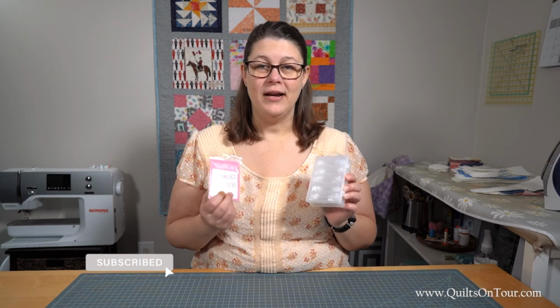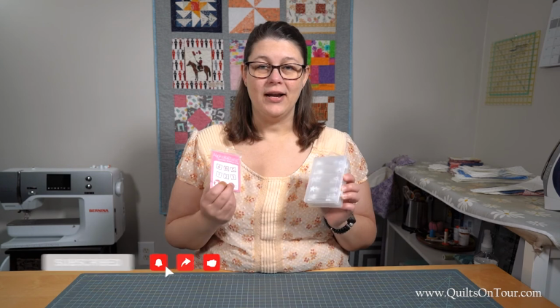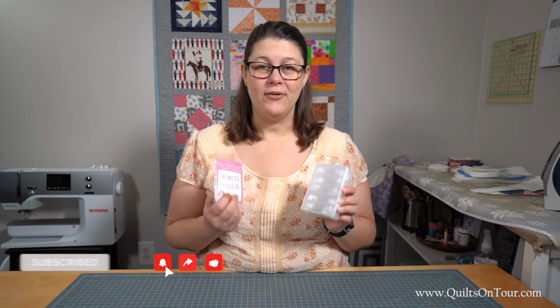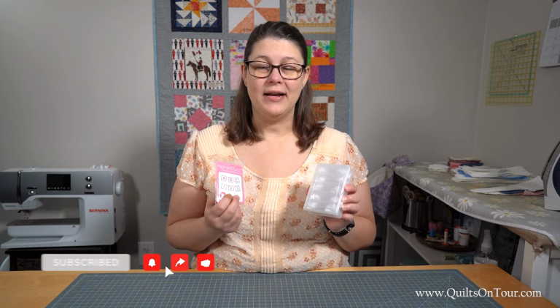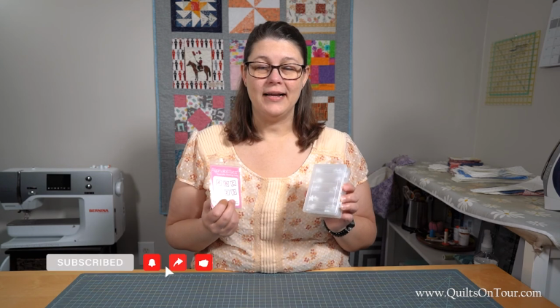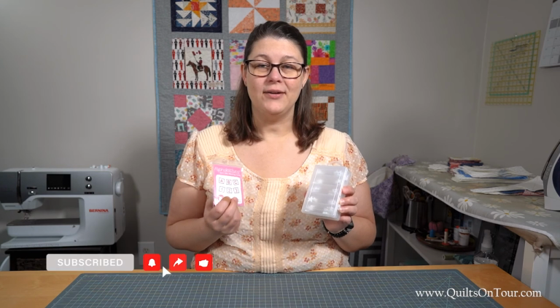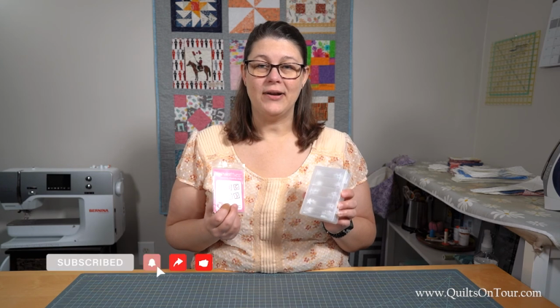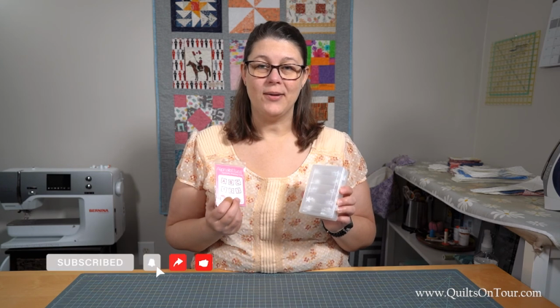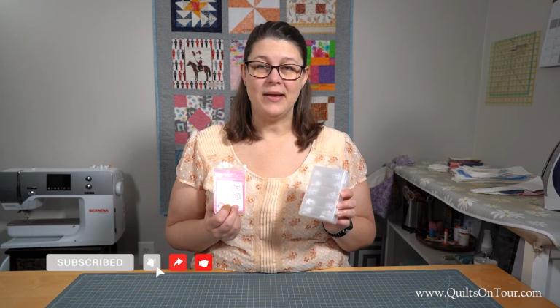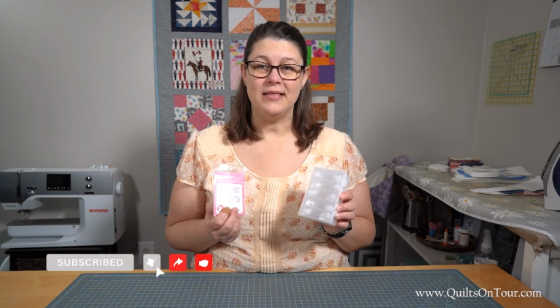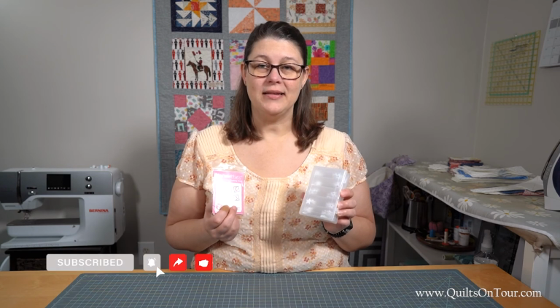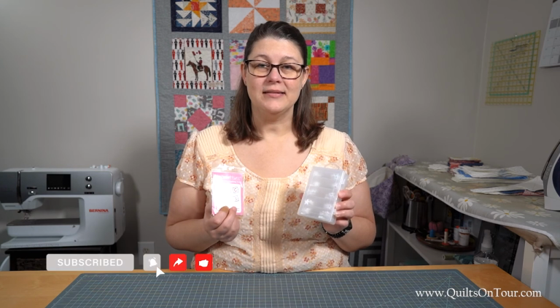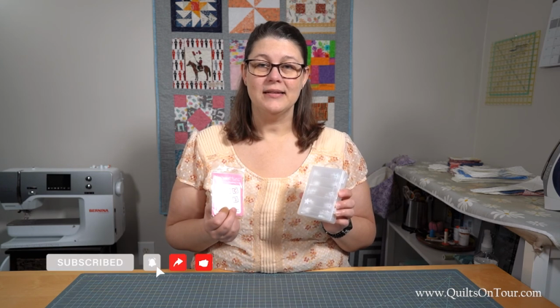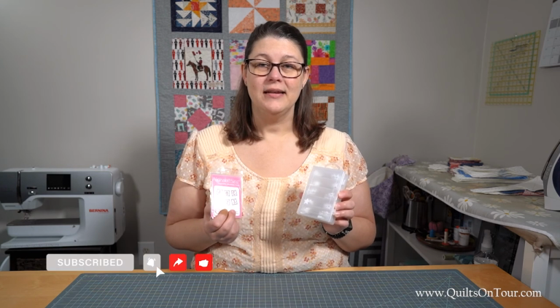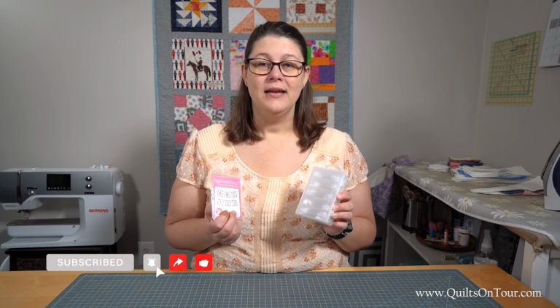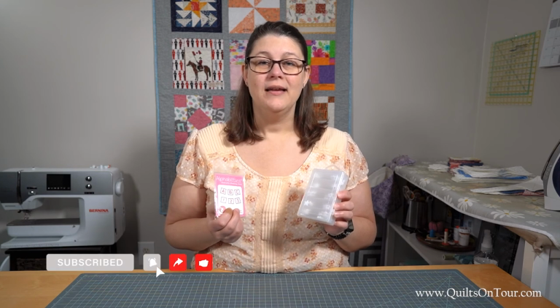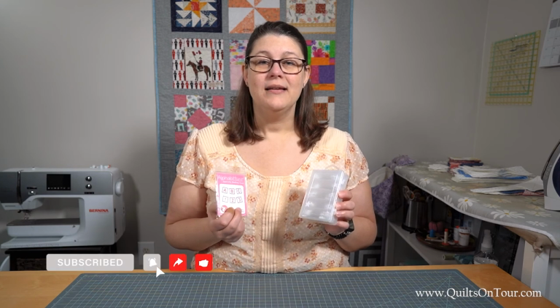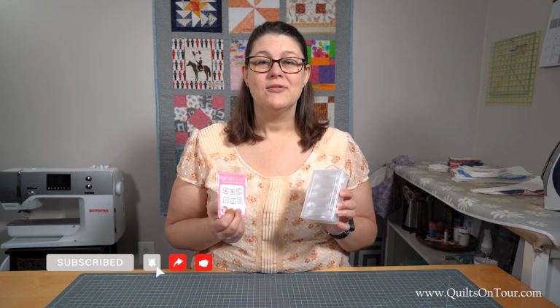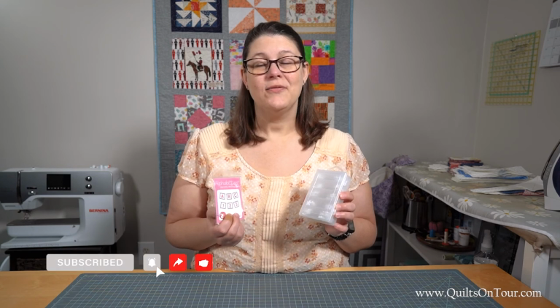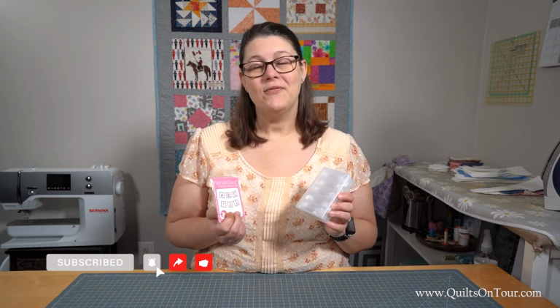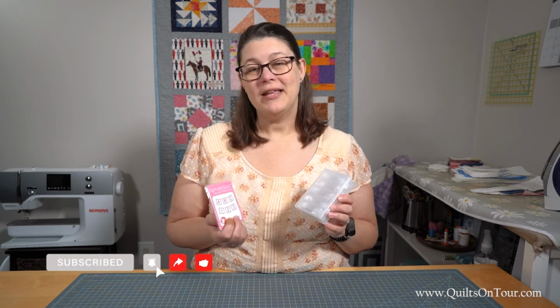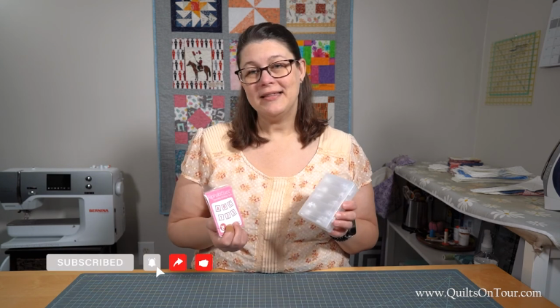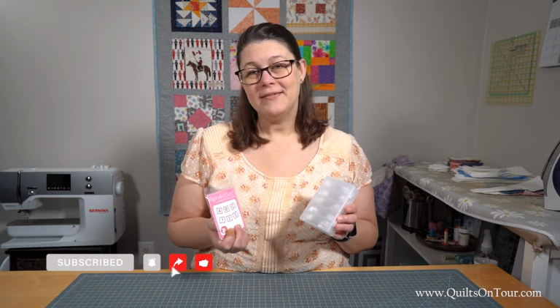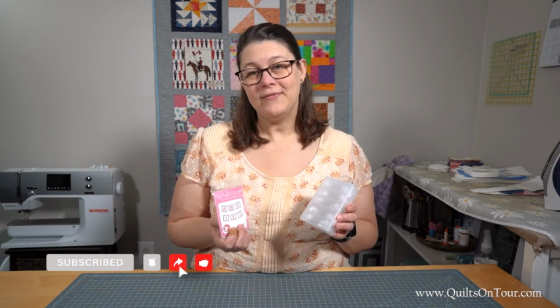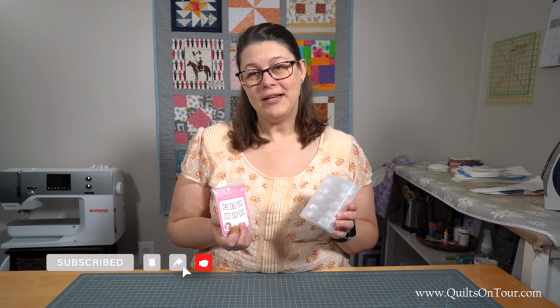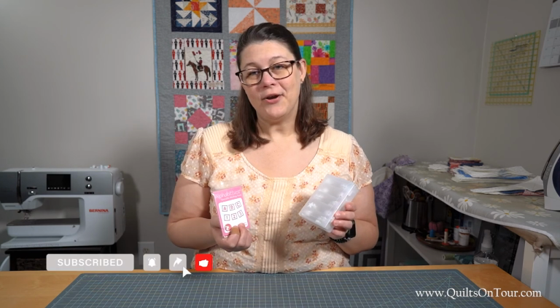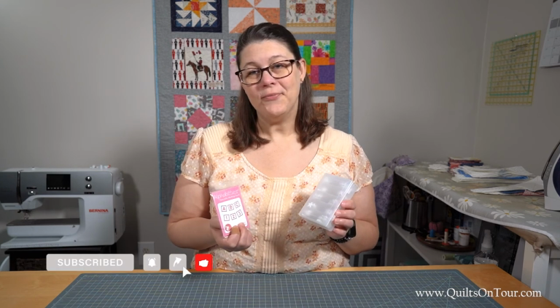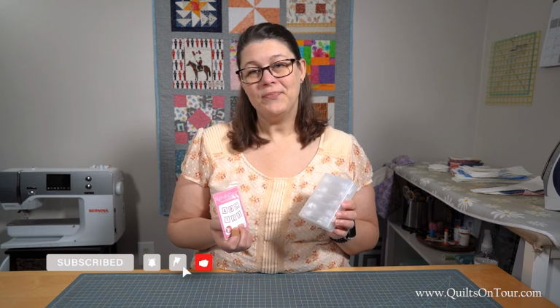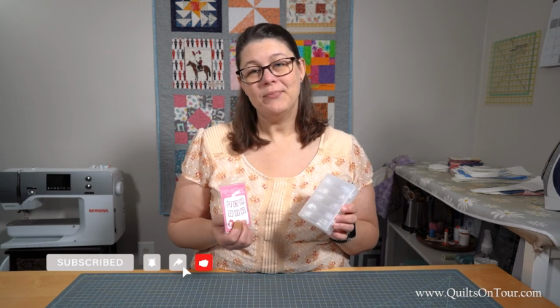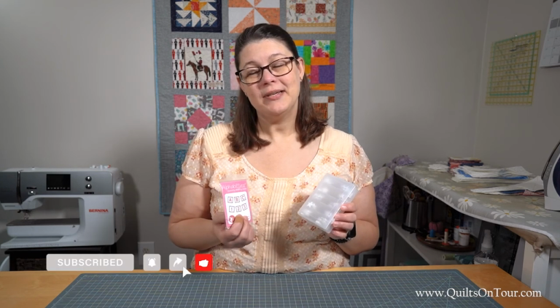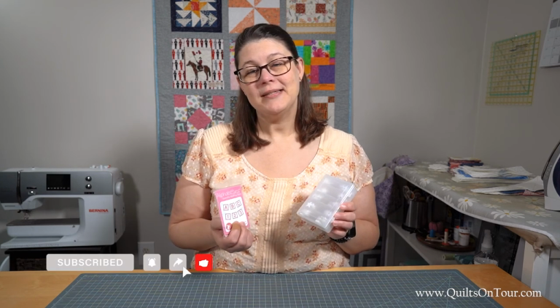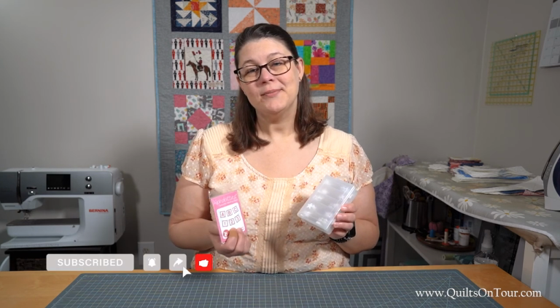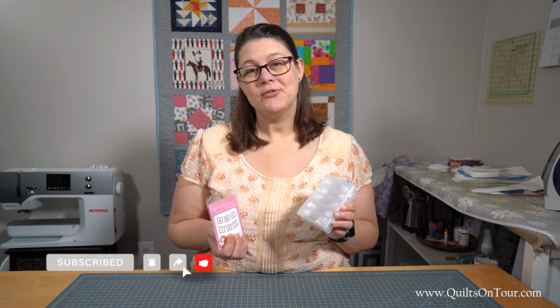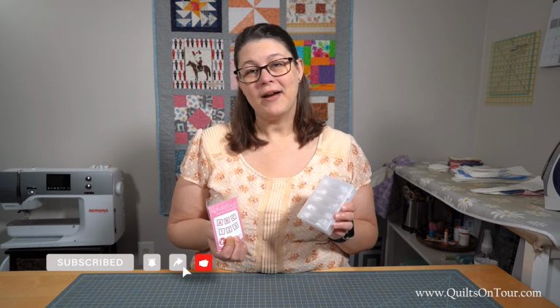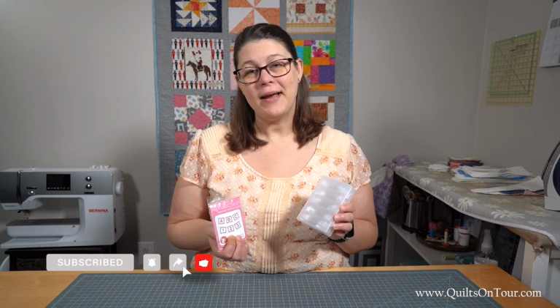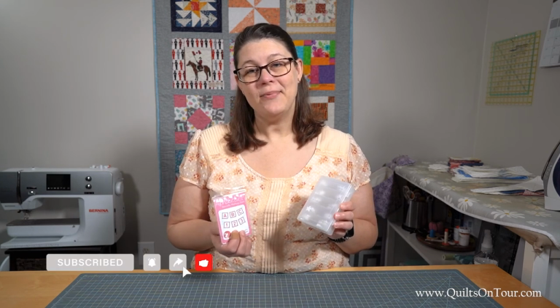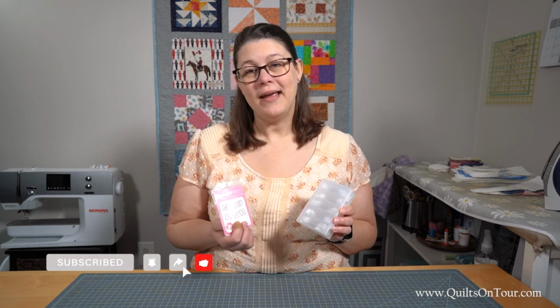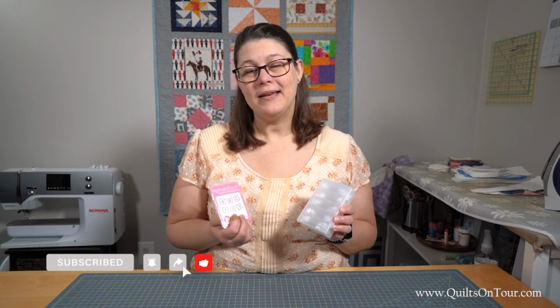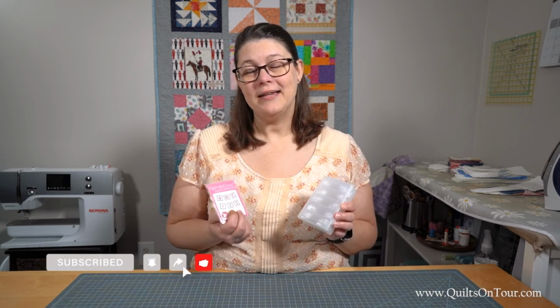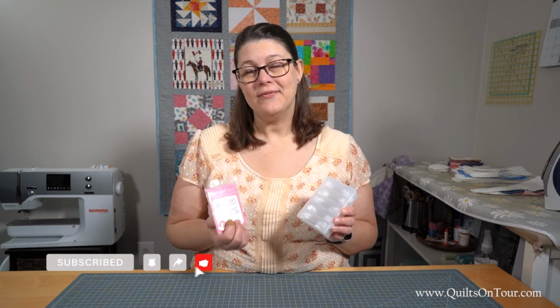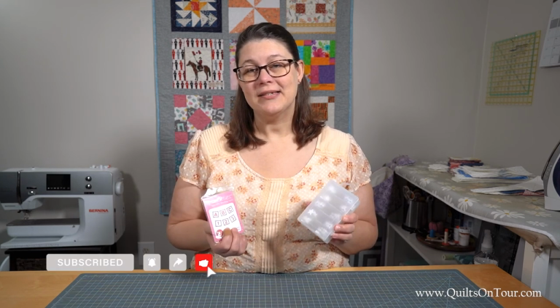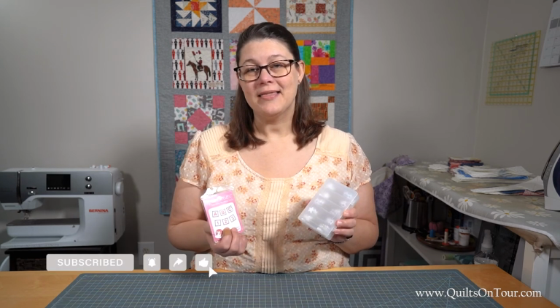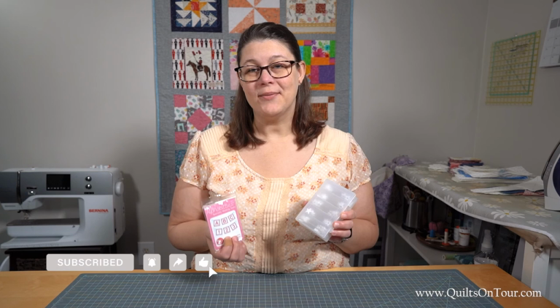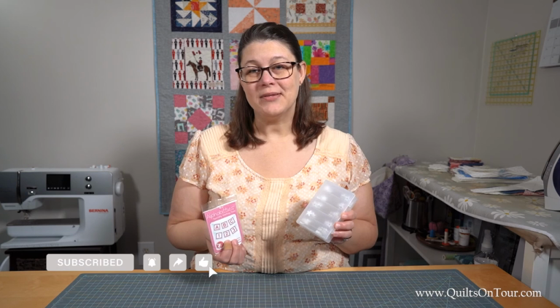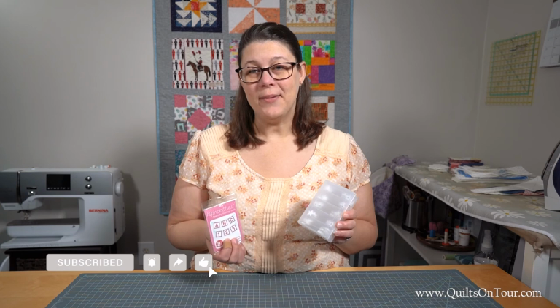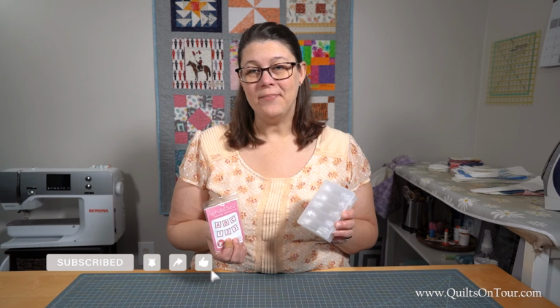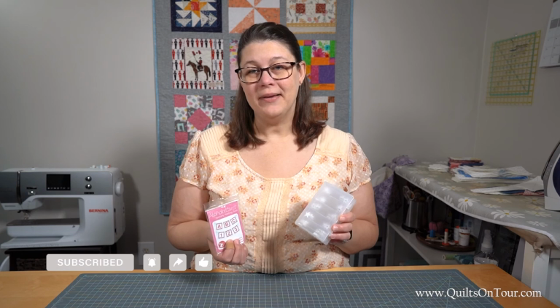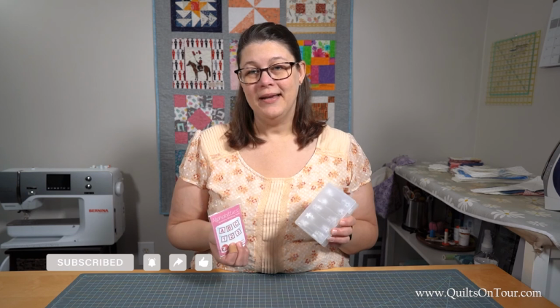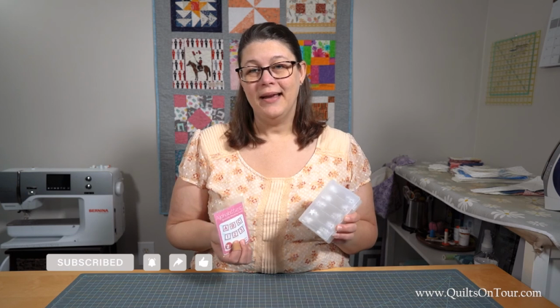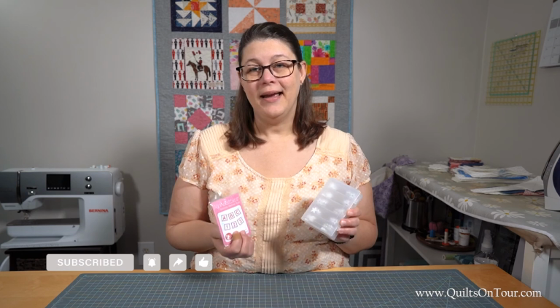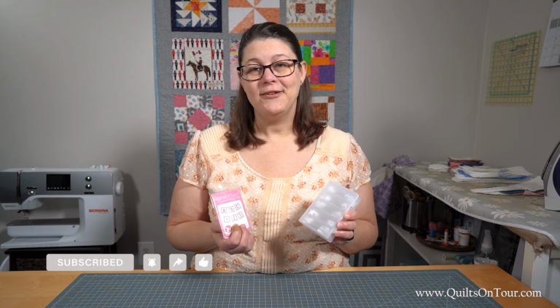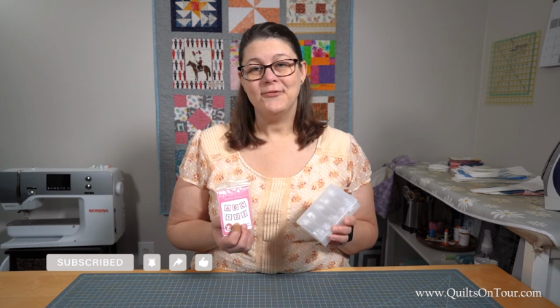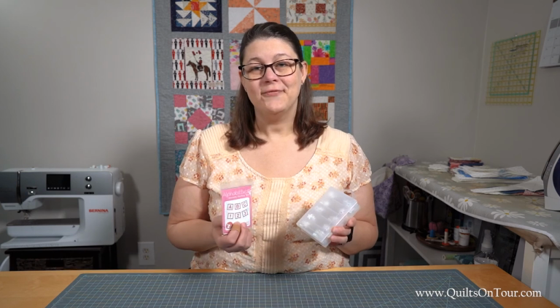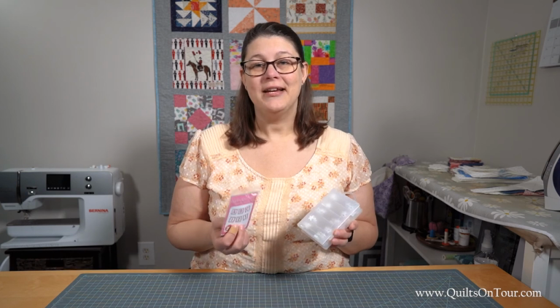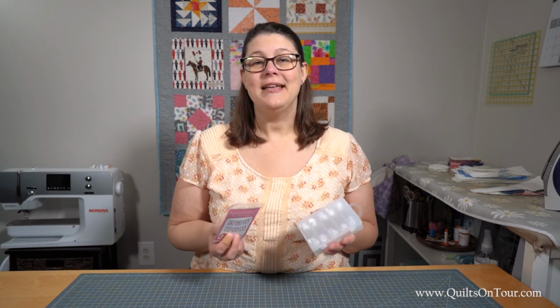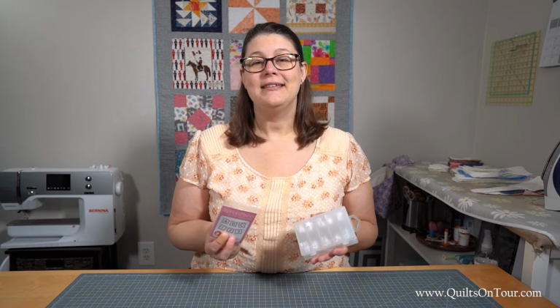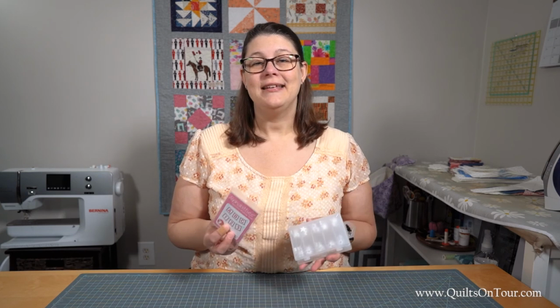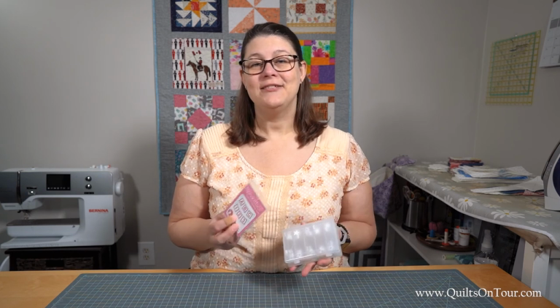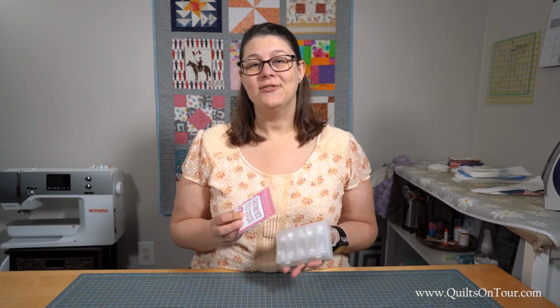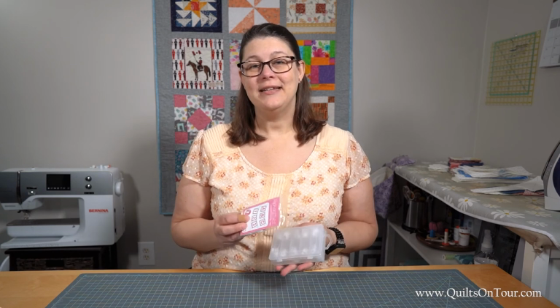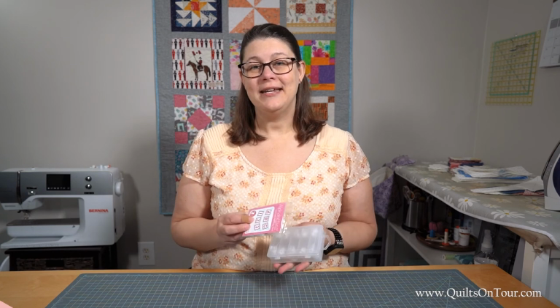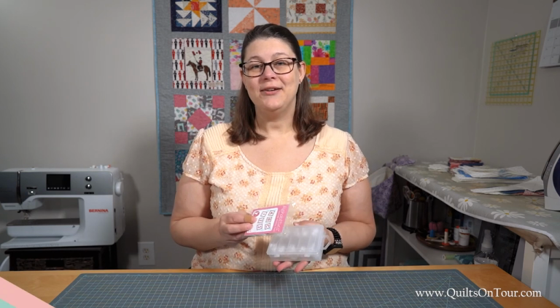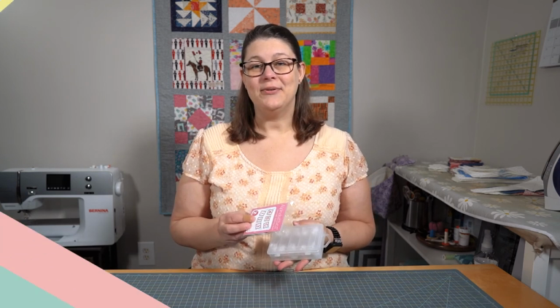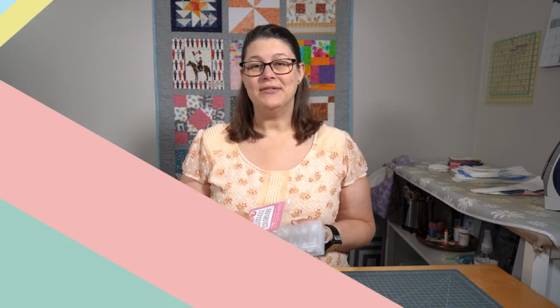I would highly recommend these. If you like this video please subscribe and give us a thumbs up, and don't forget — today is a great day to quilt!